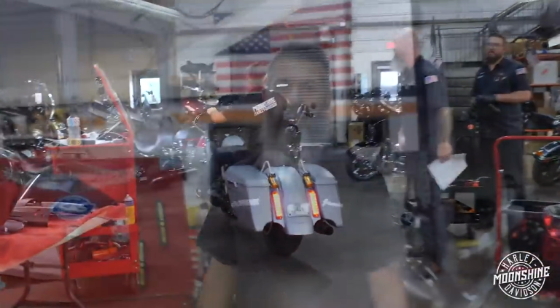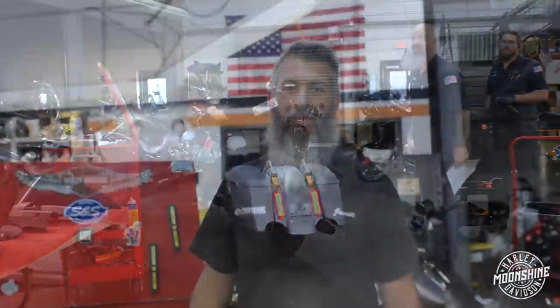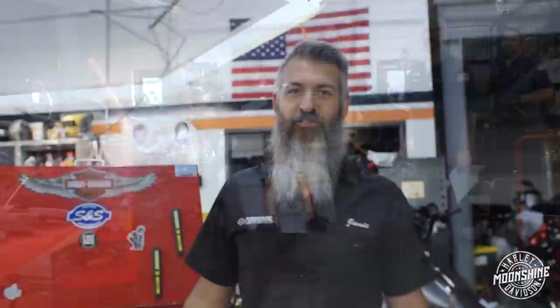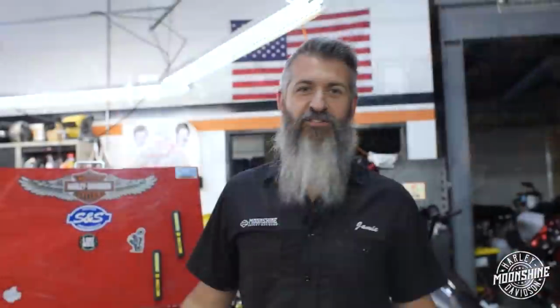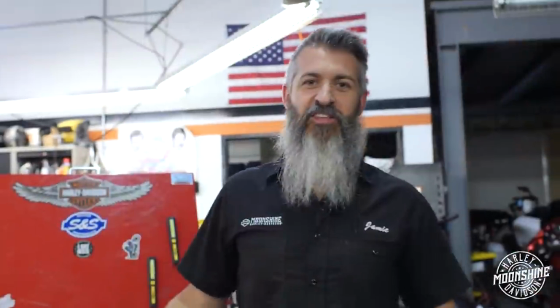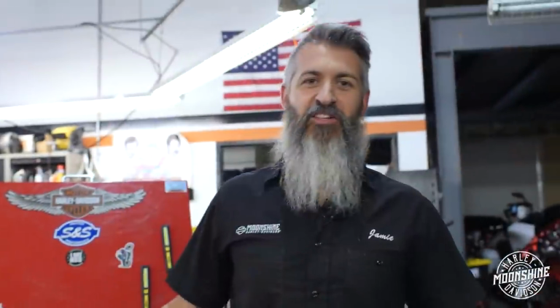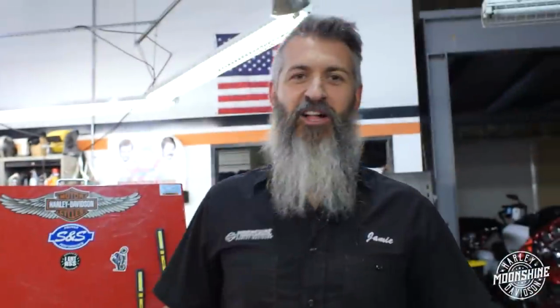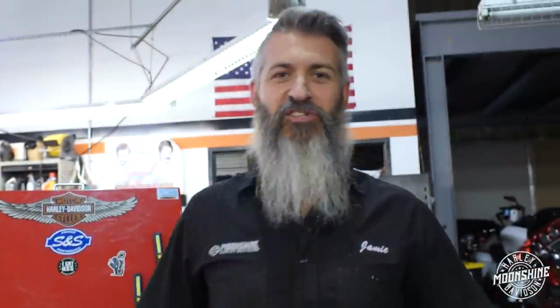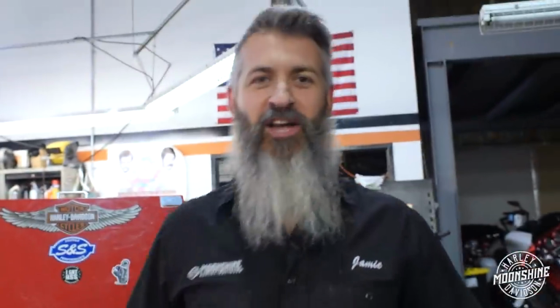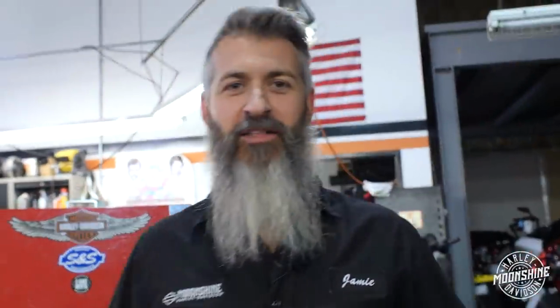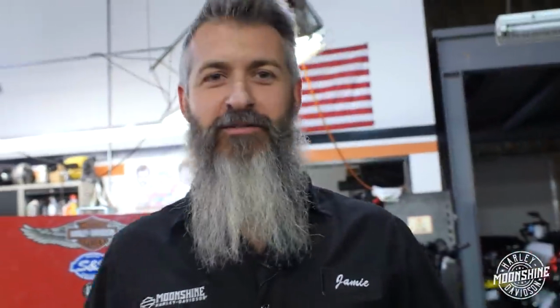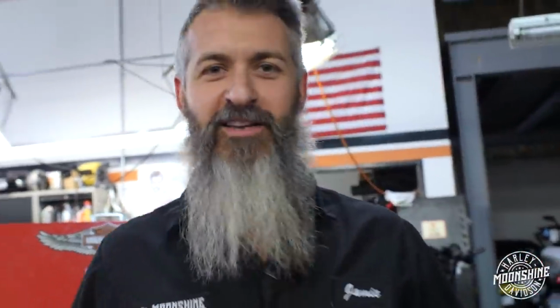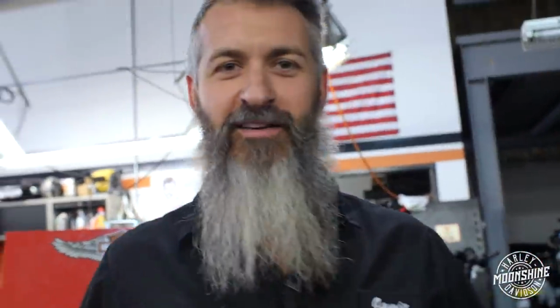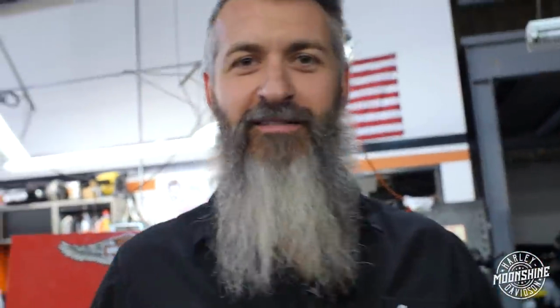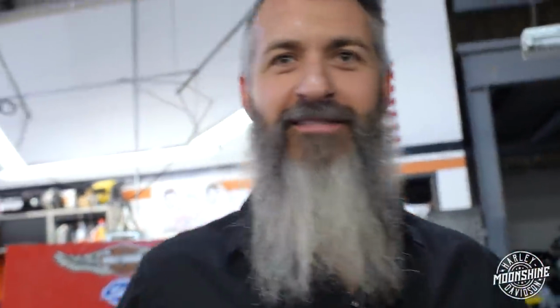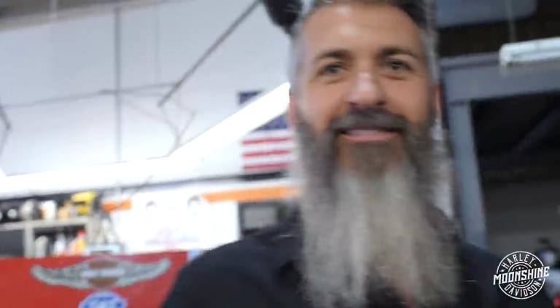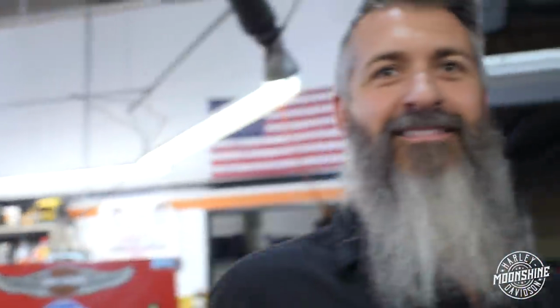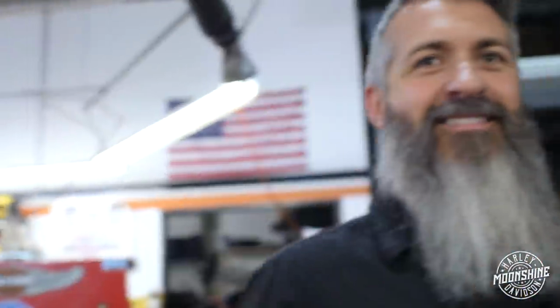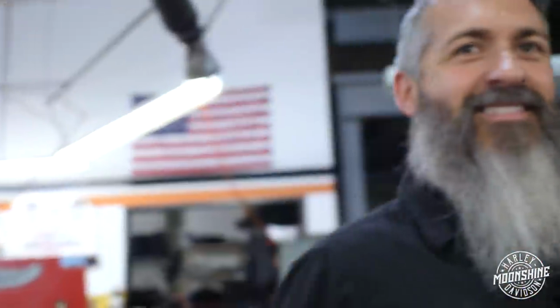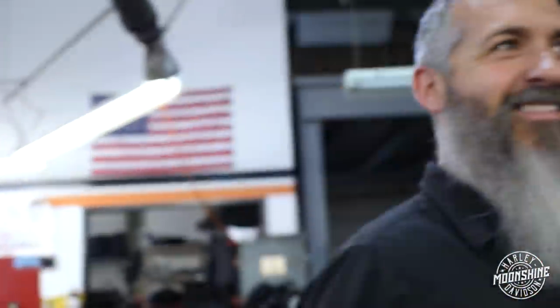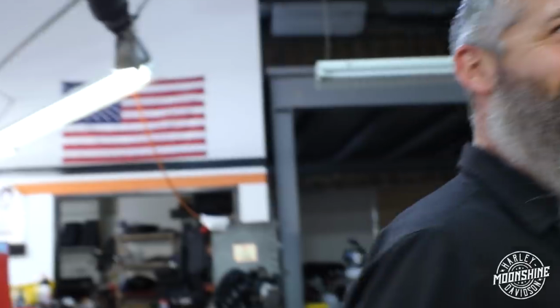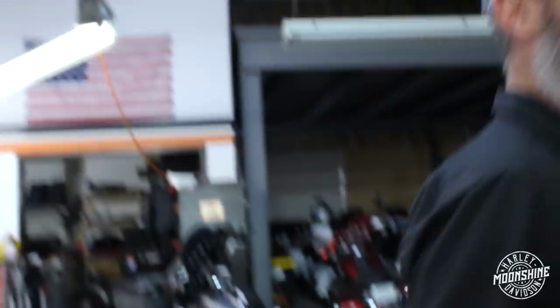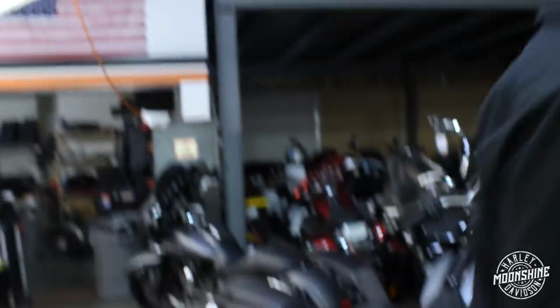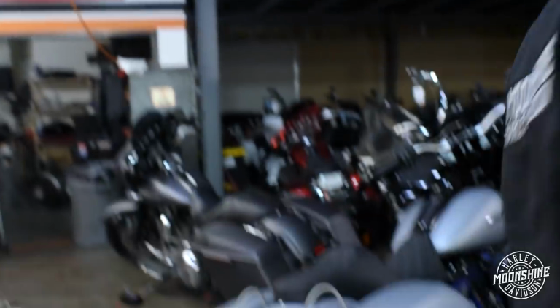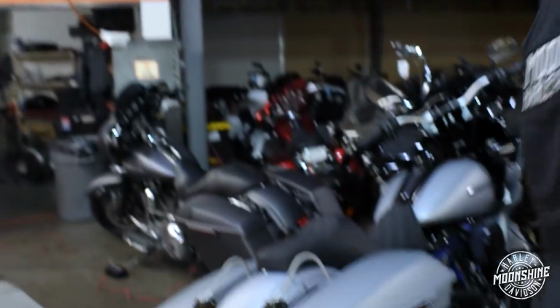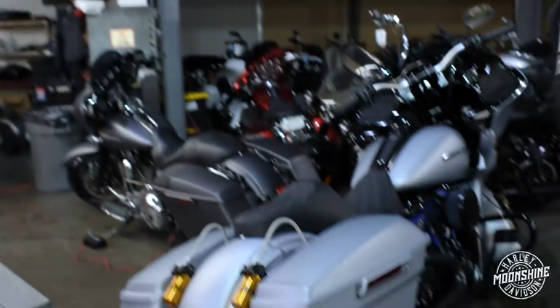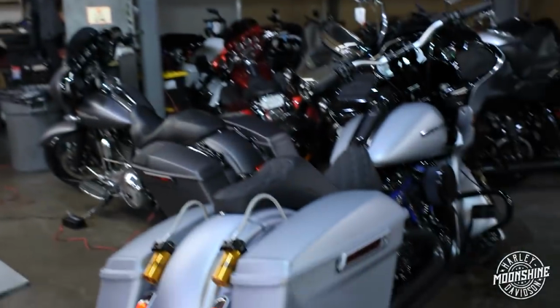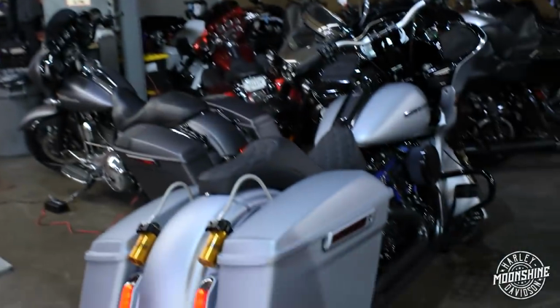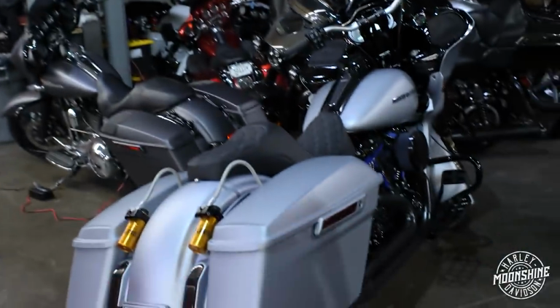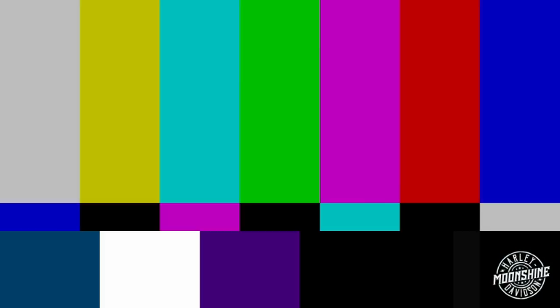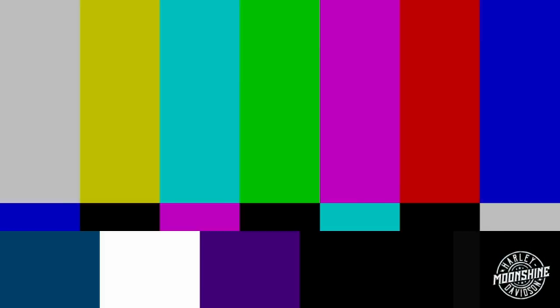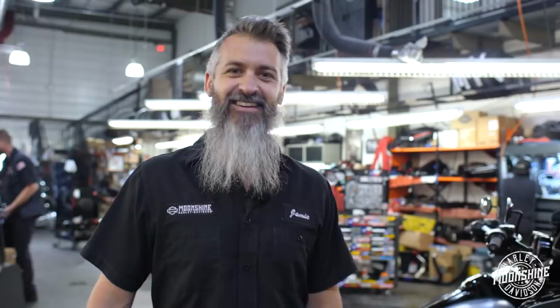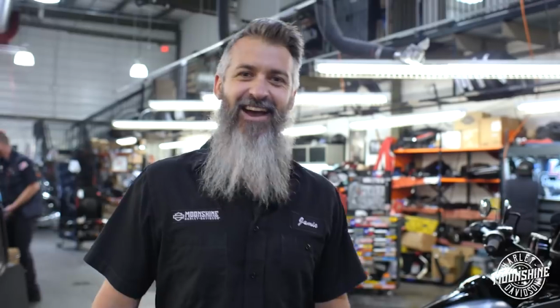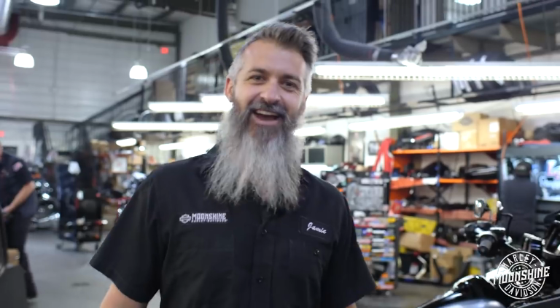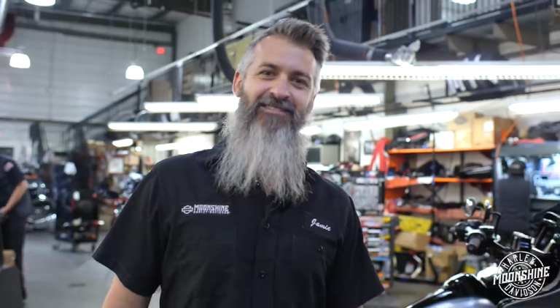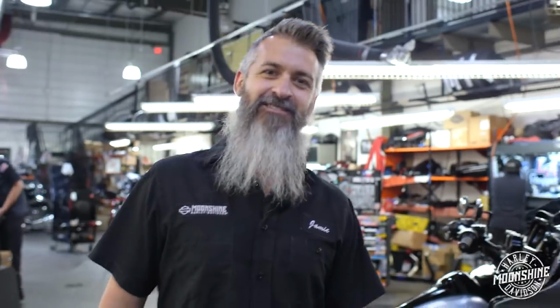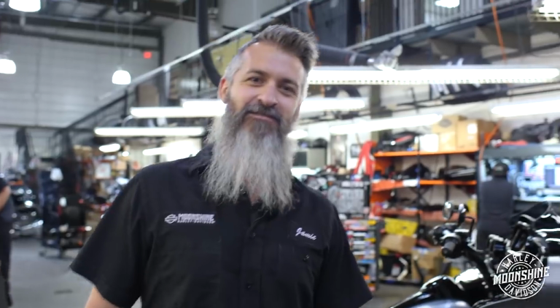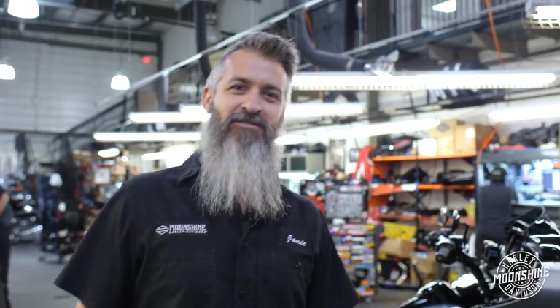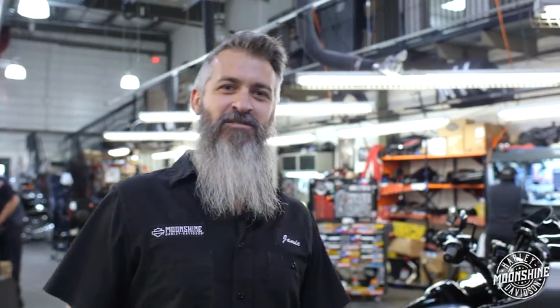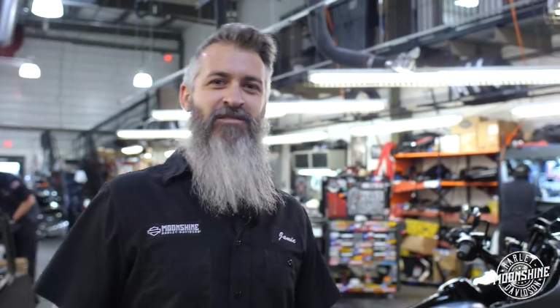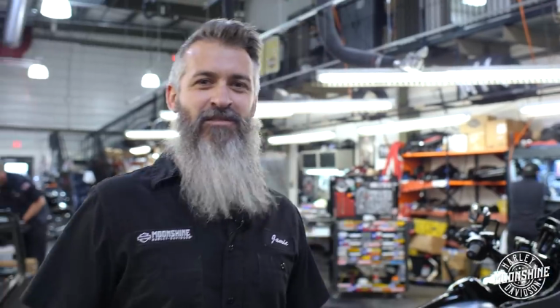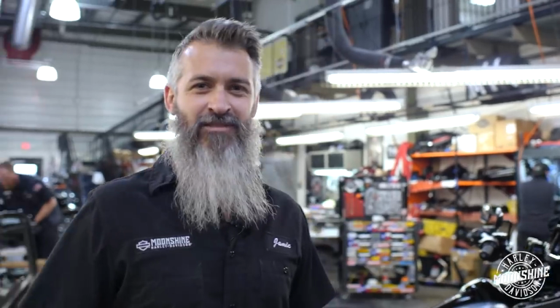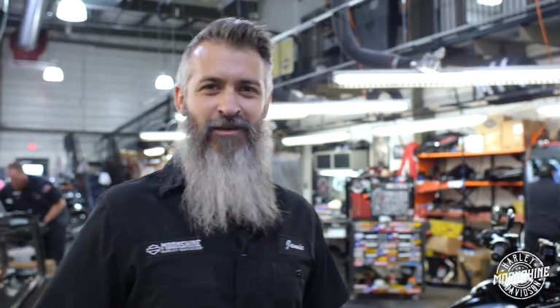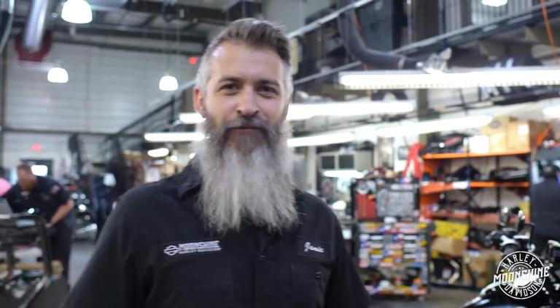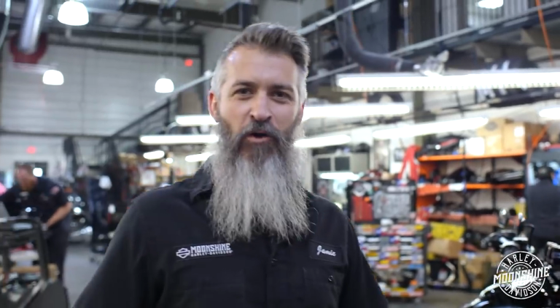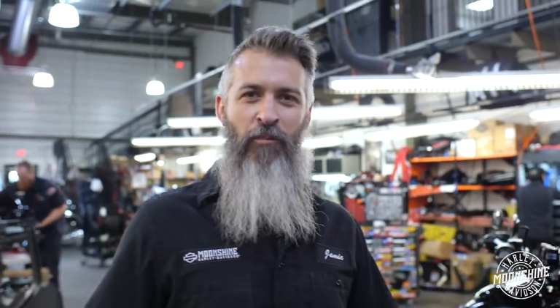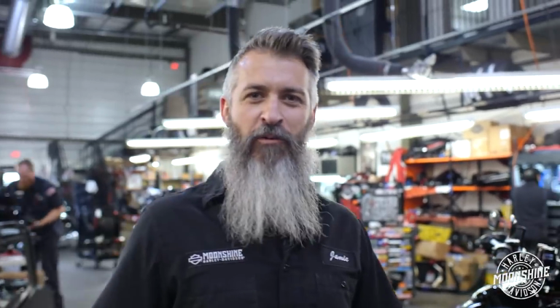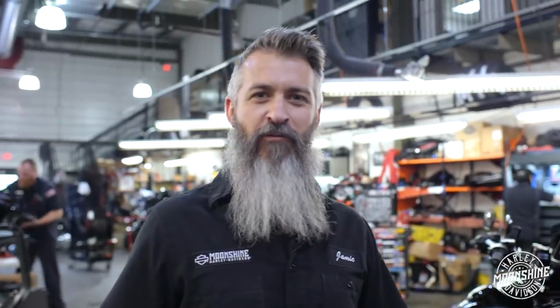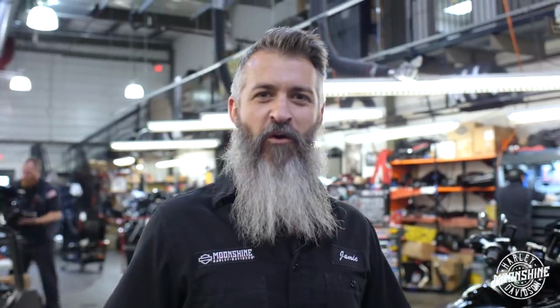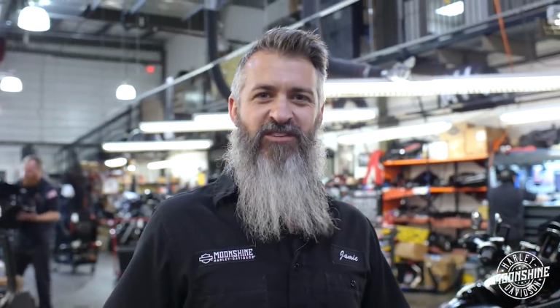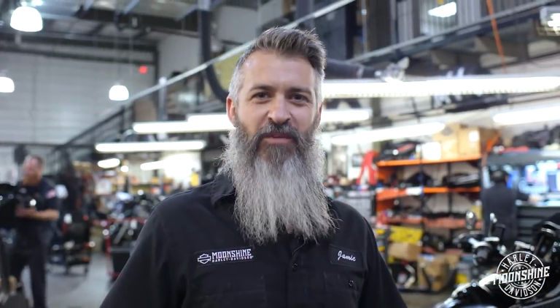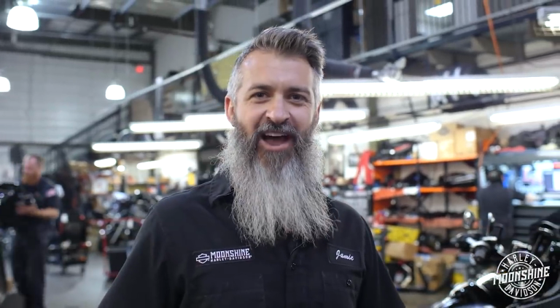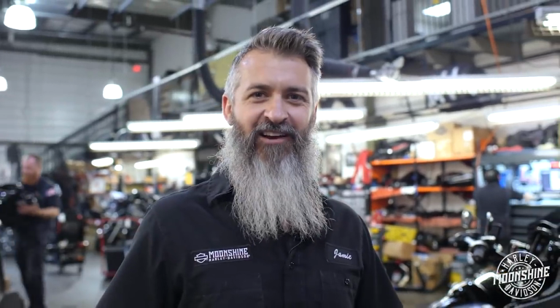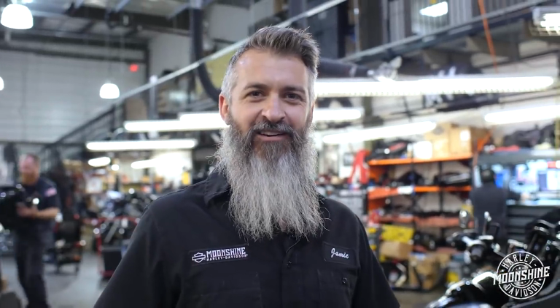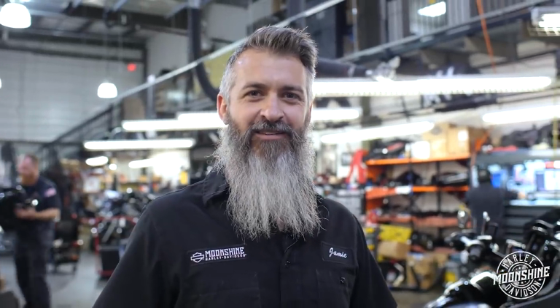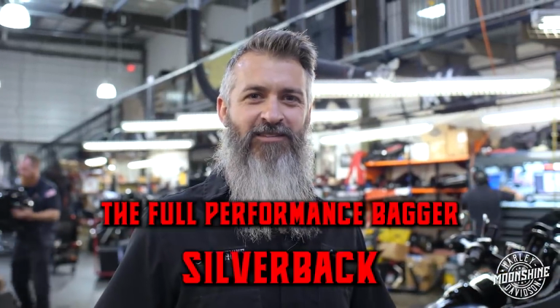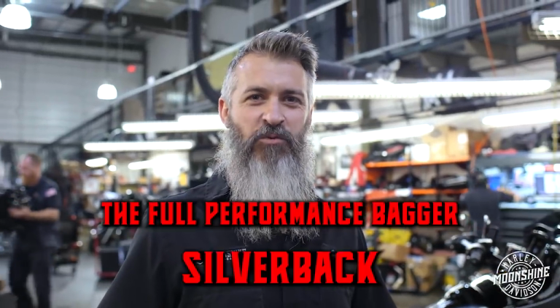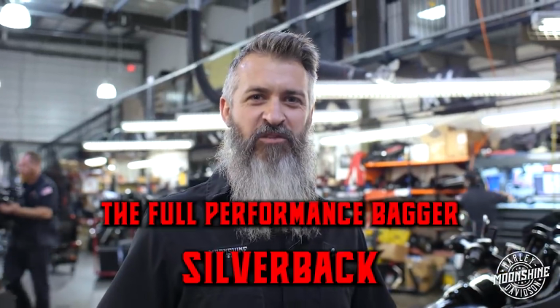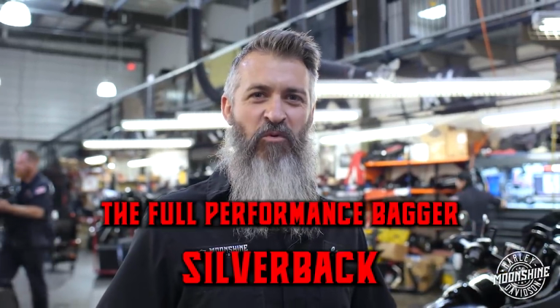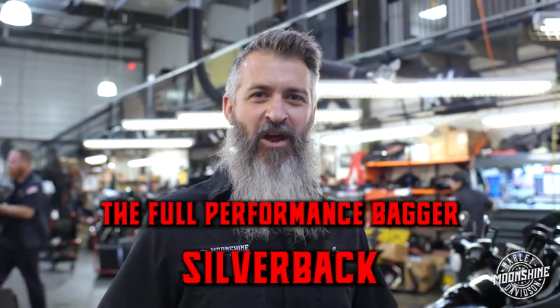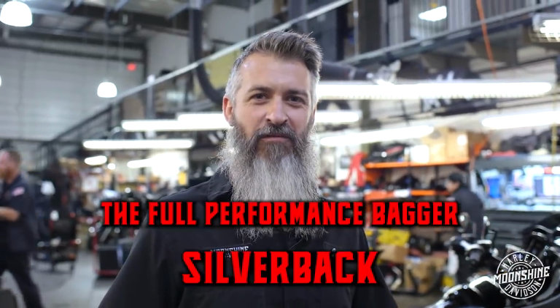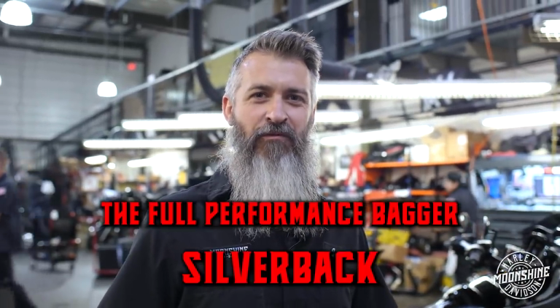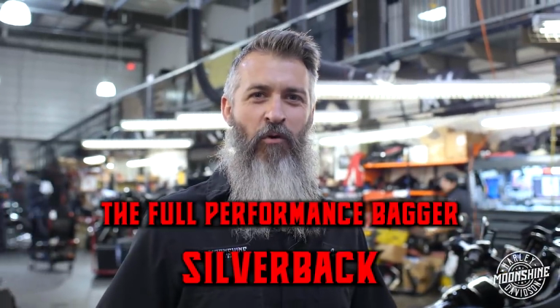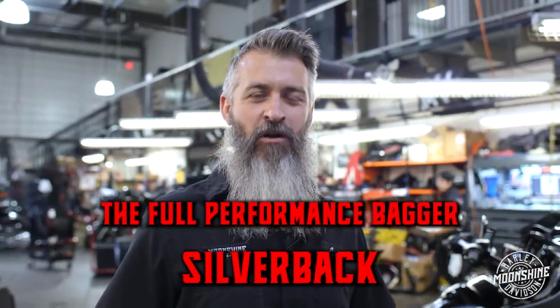I just let the clutch out. That was it. The full performance bagger — that's what you've been waiting for.